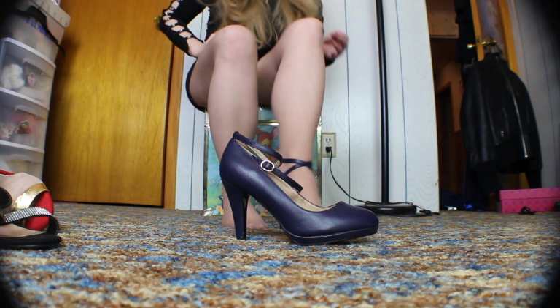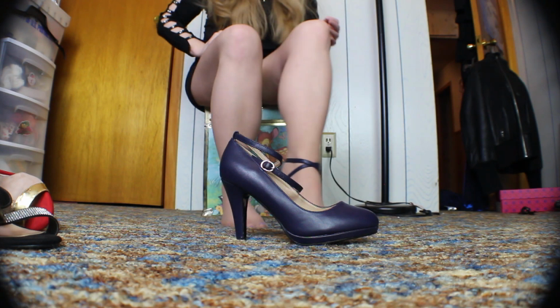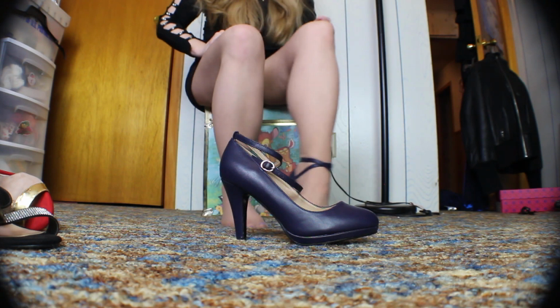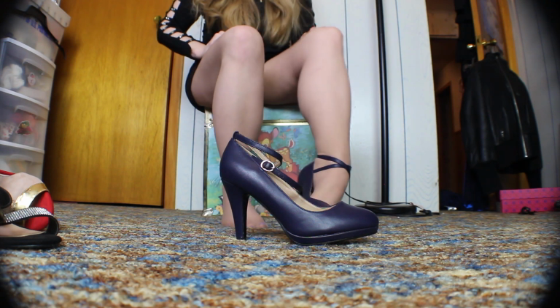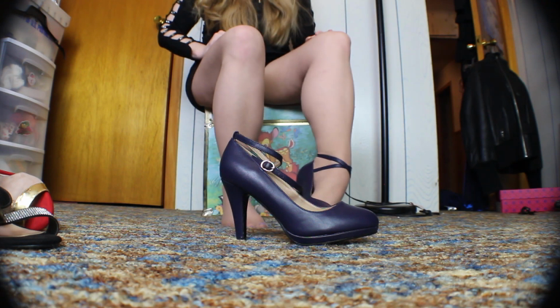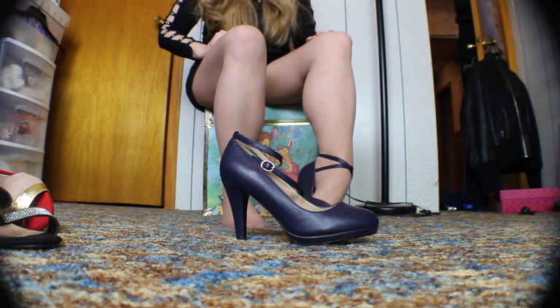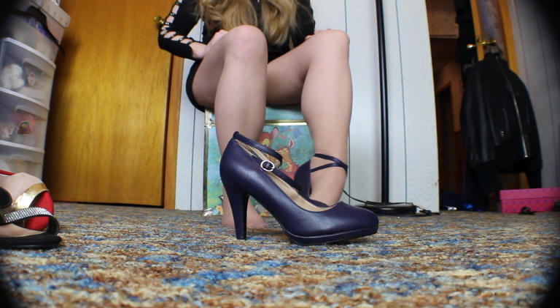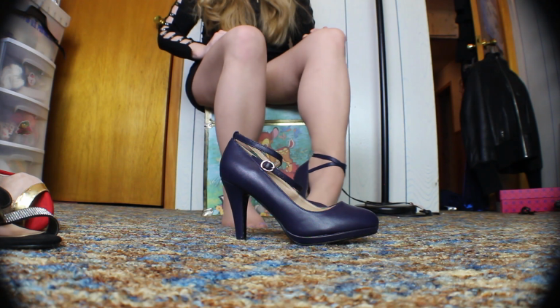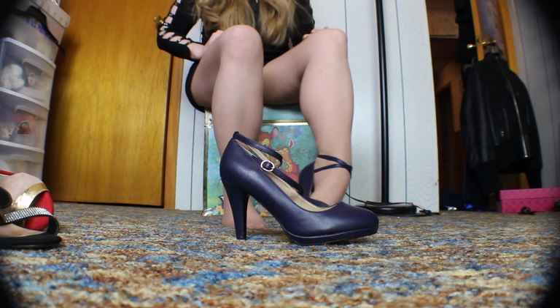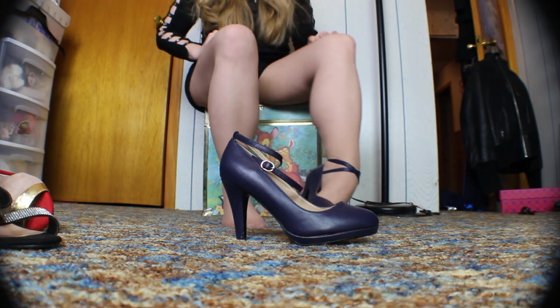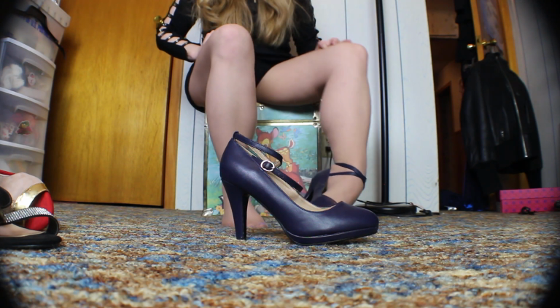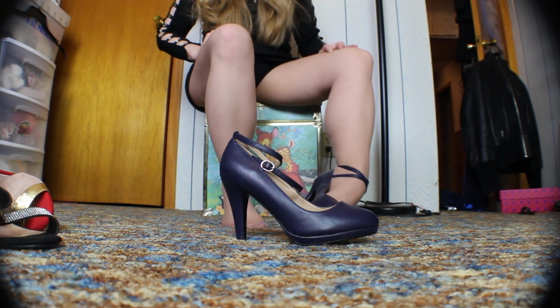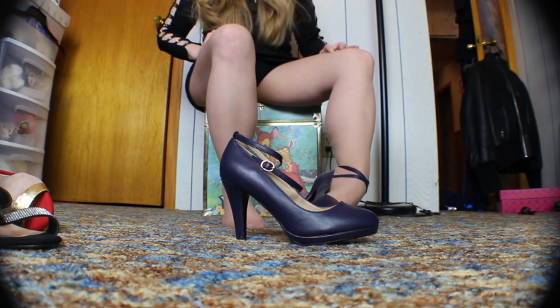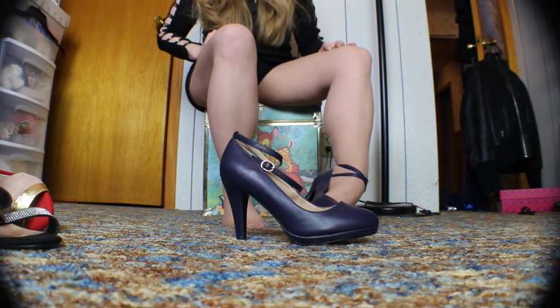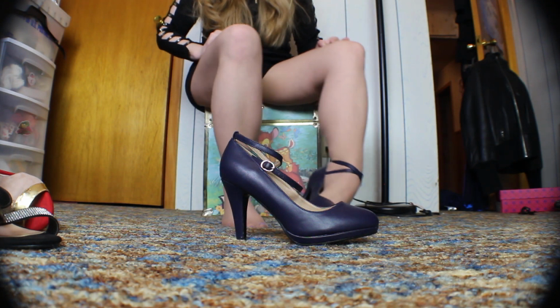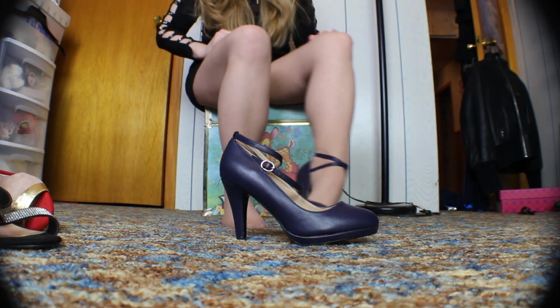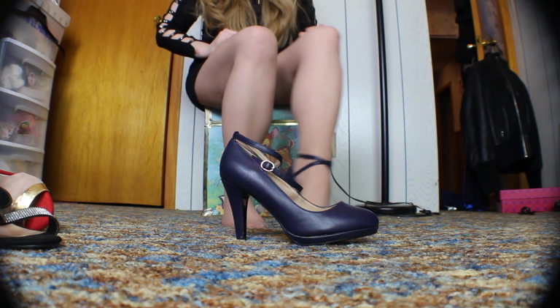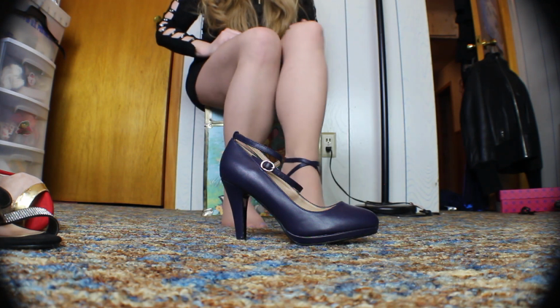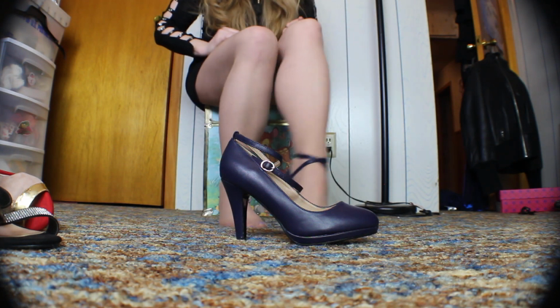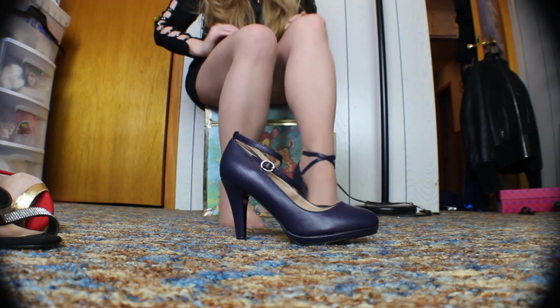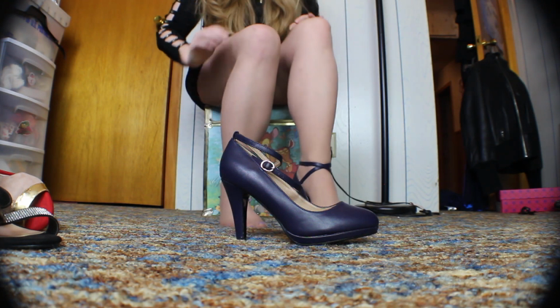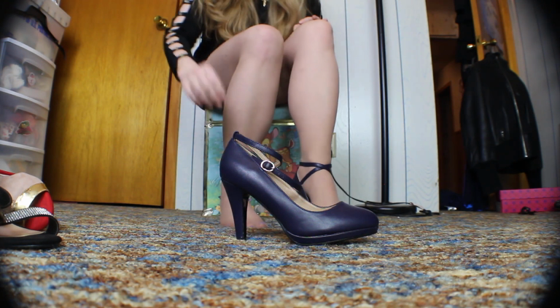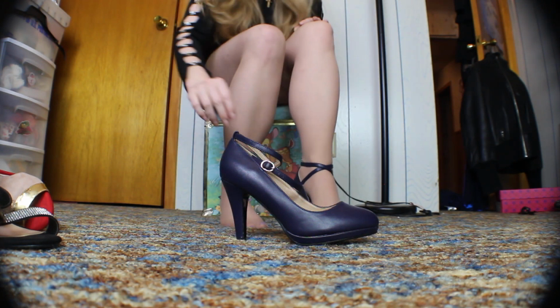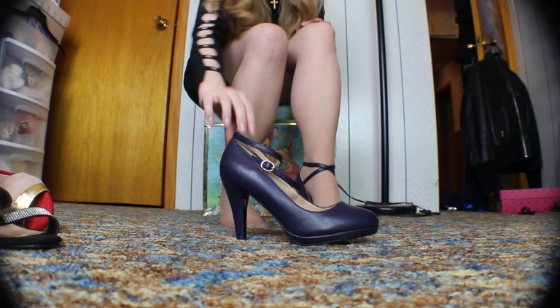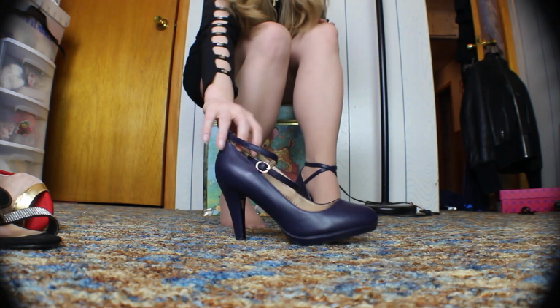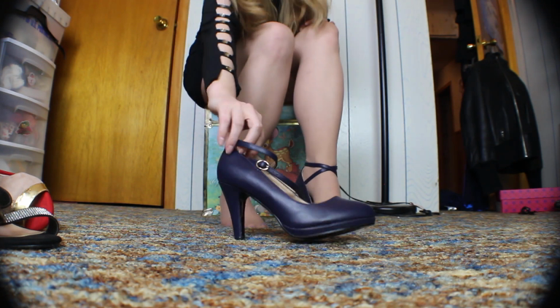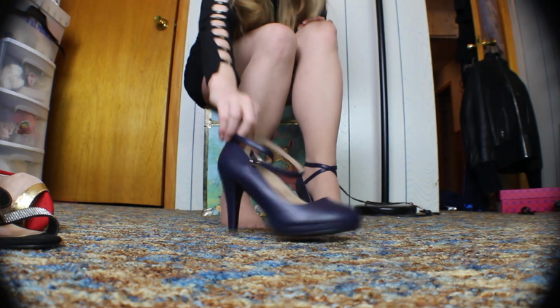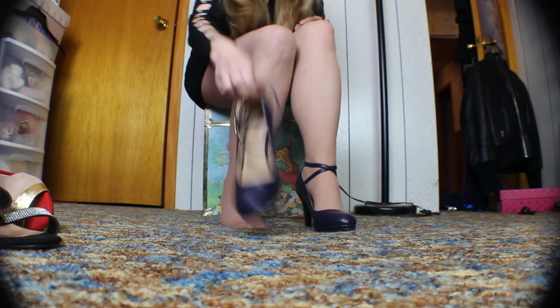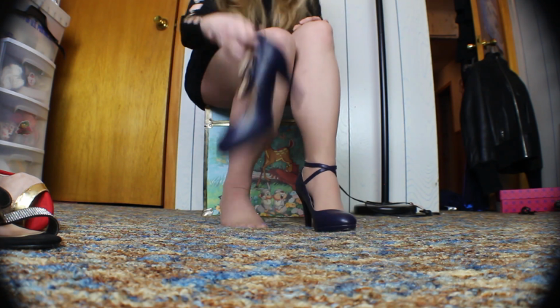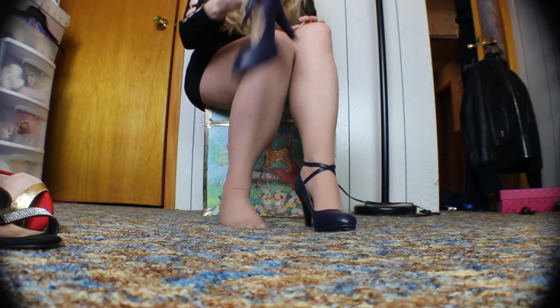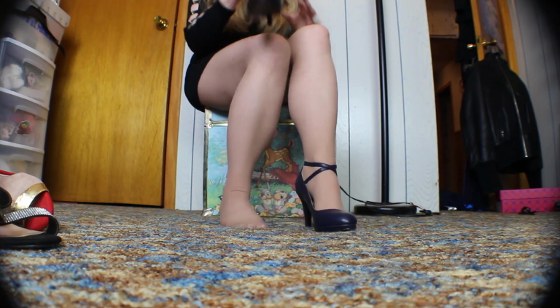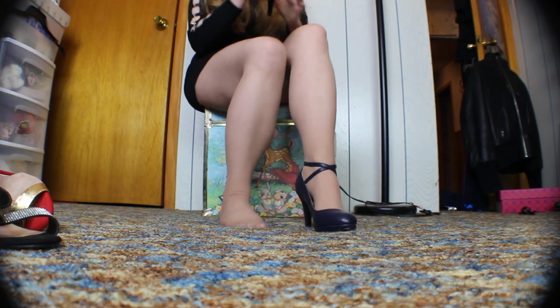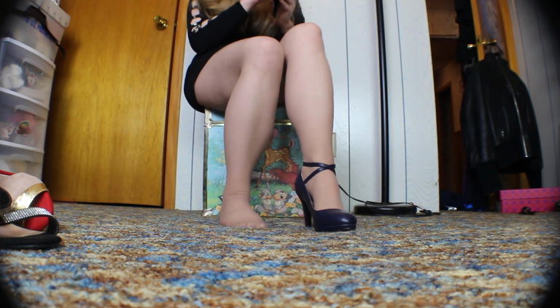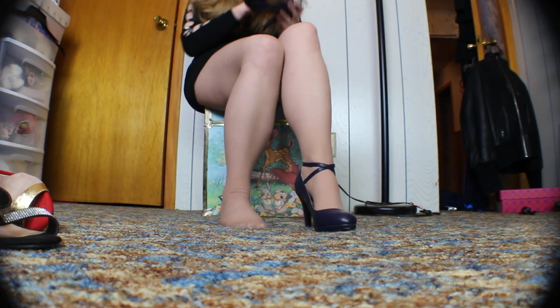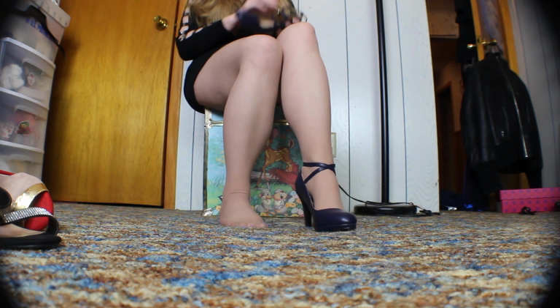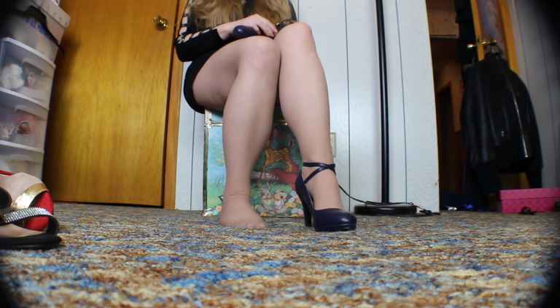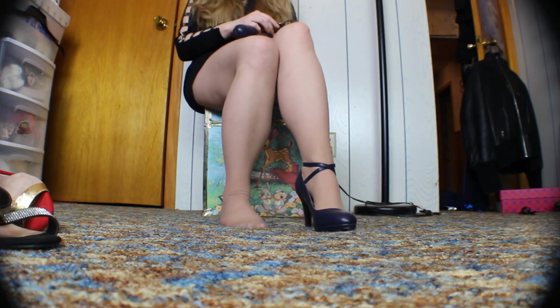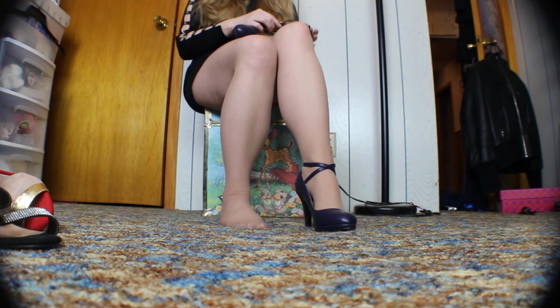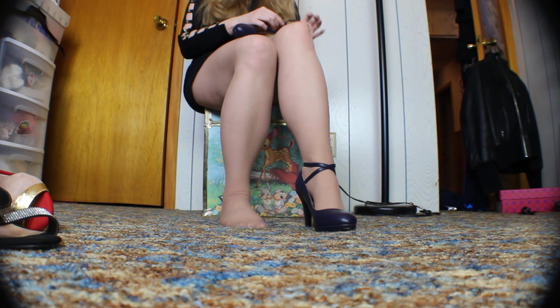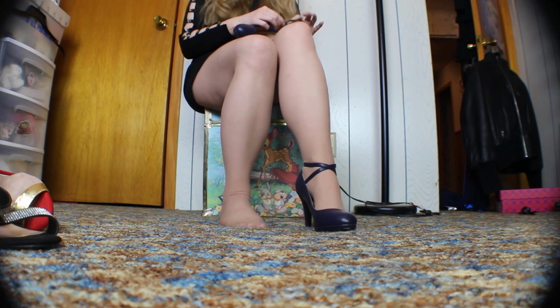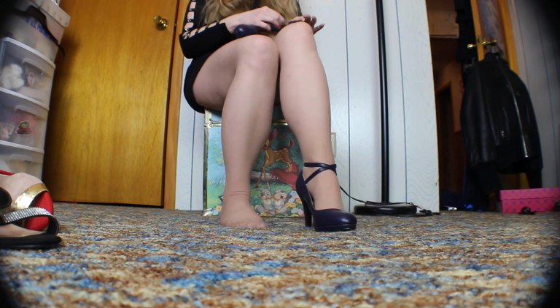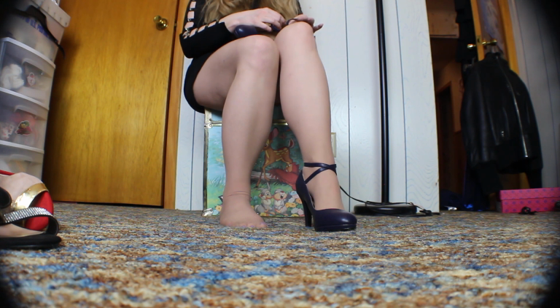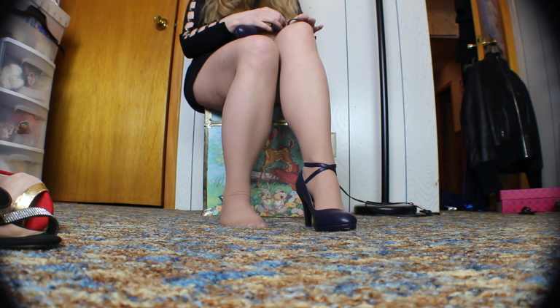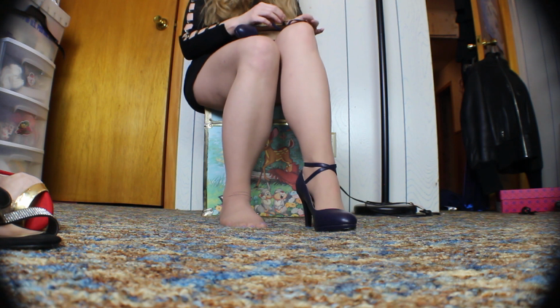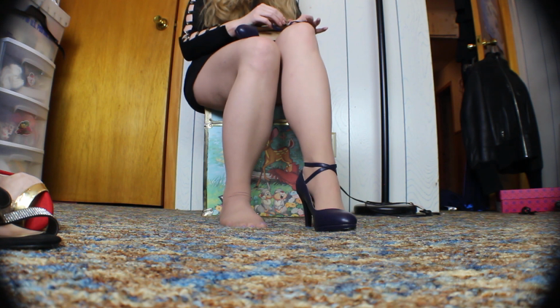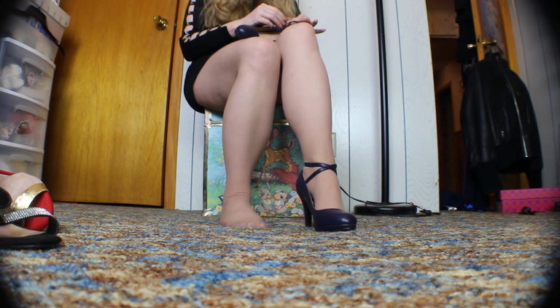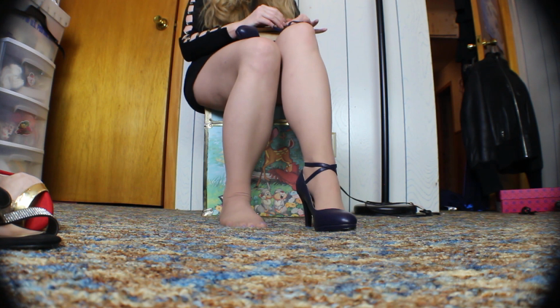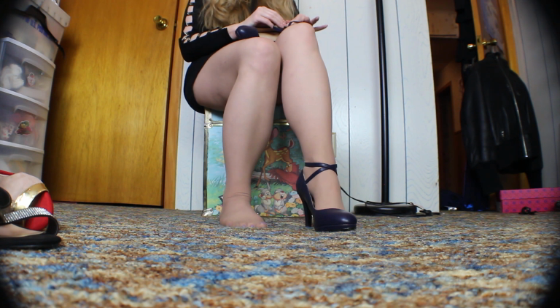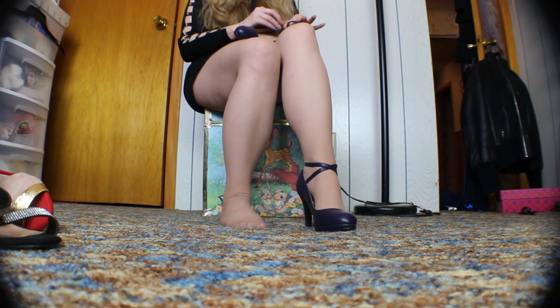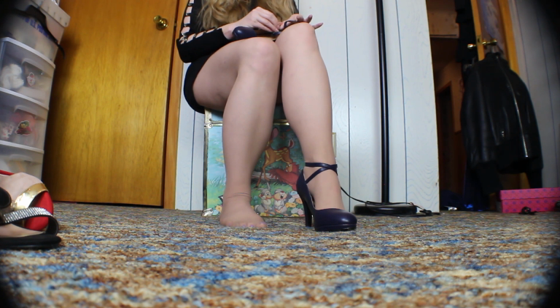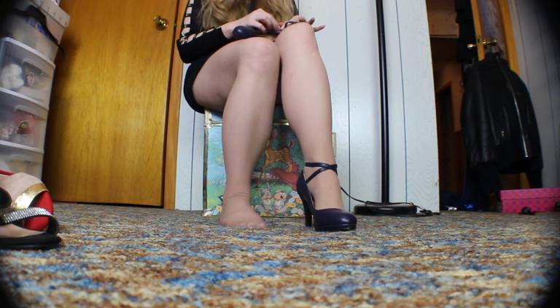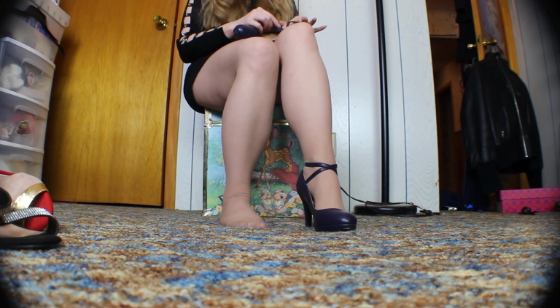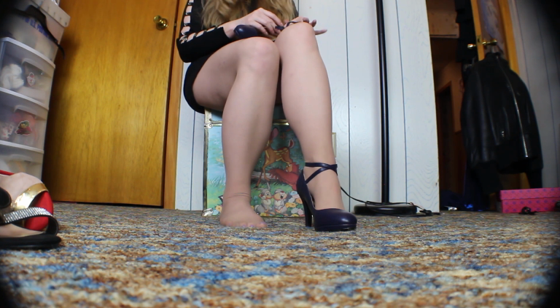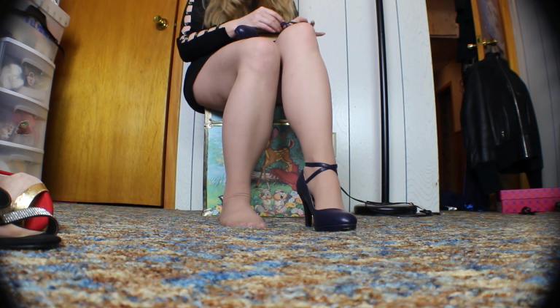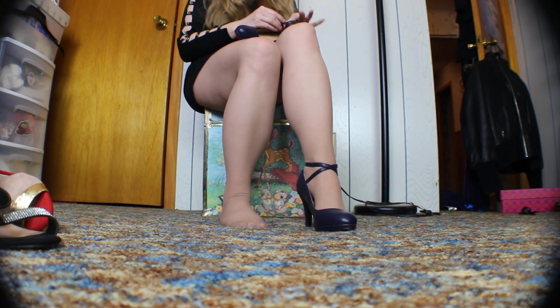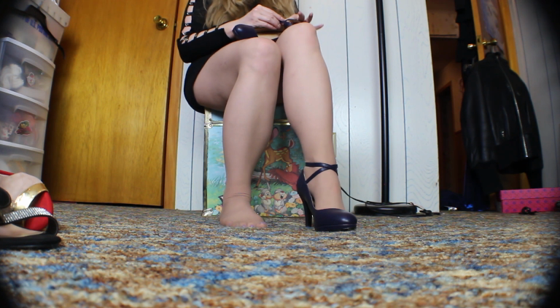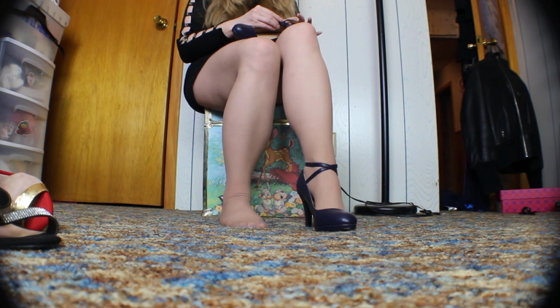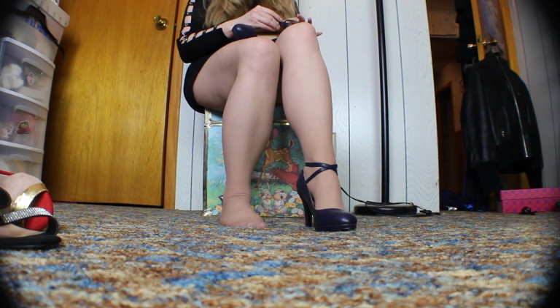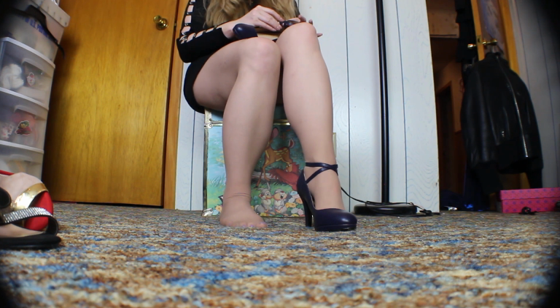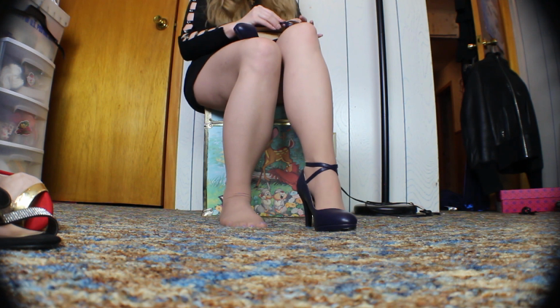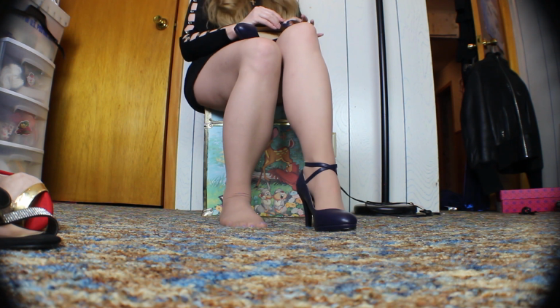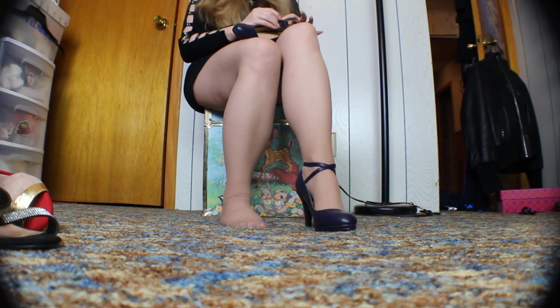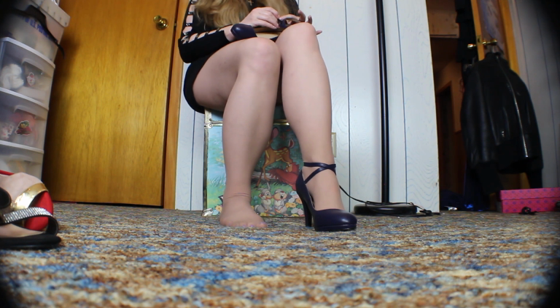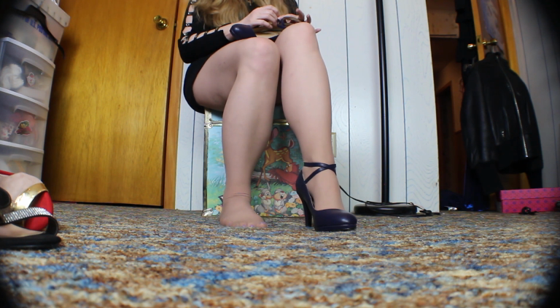And they're stretchy too. So cute. Really comfortable heel, at least so far.